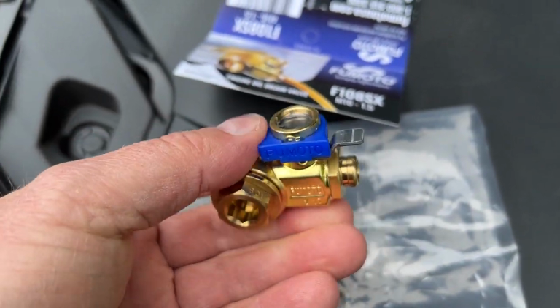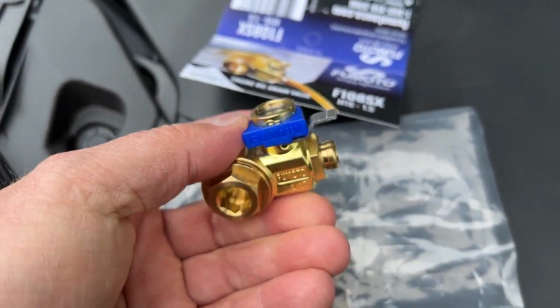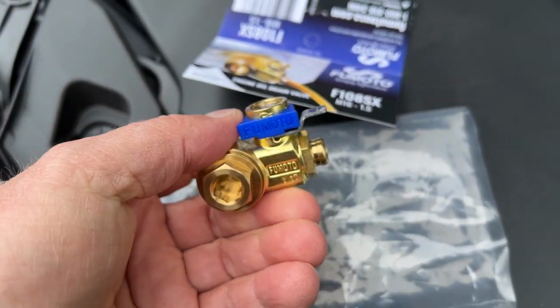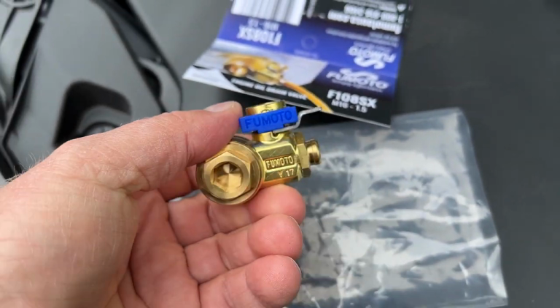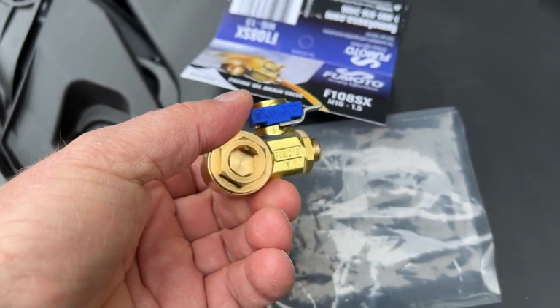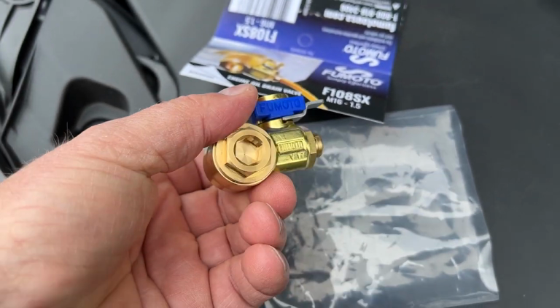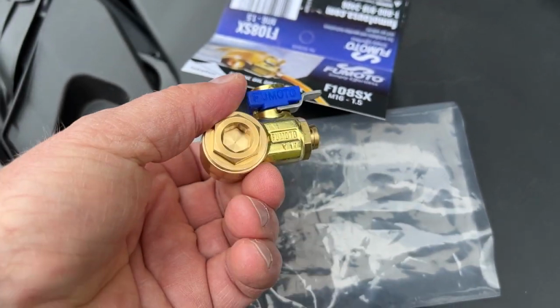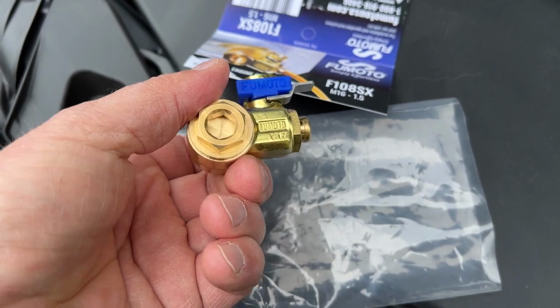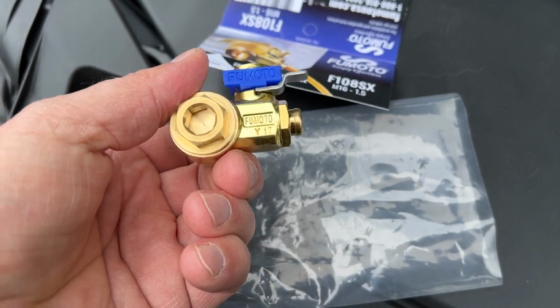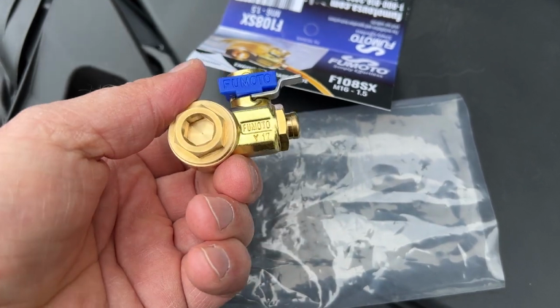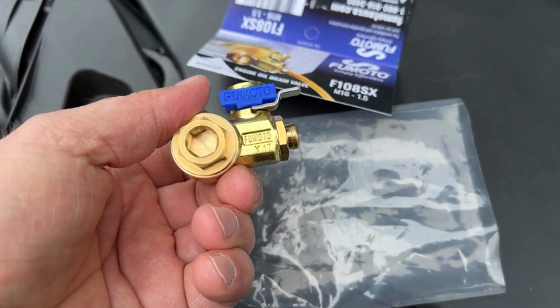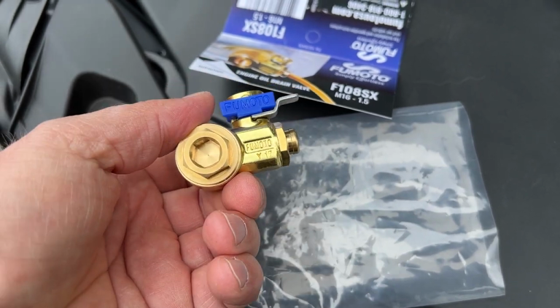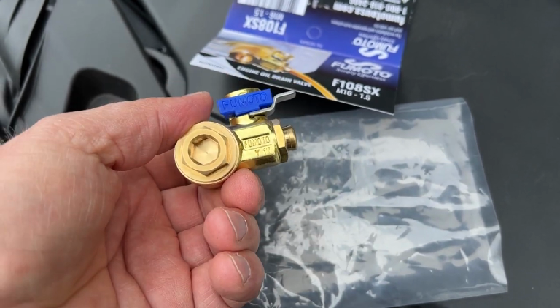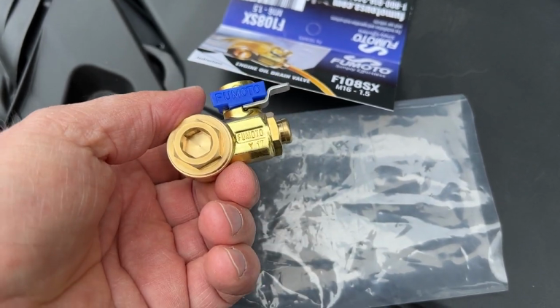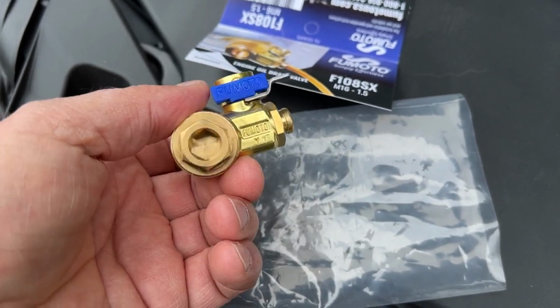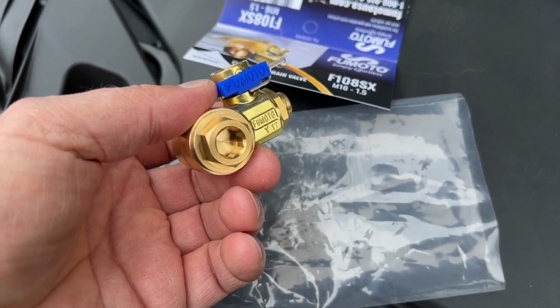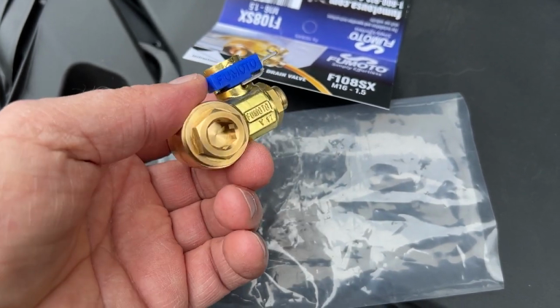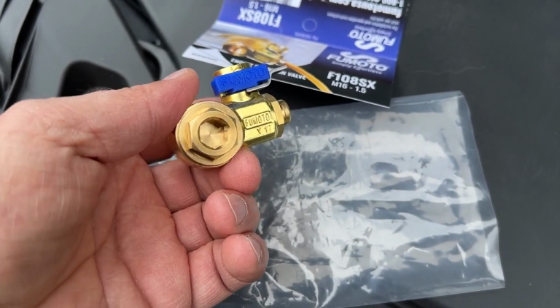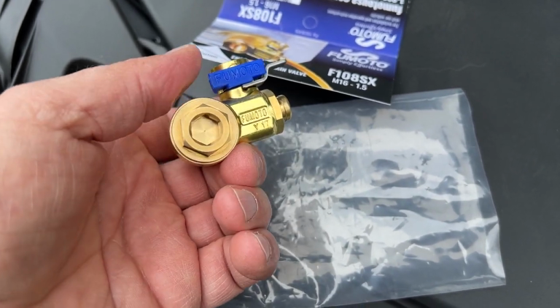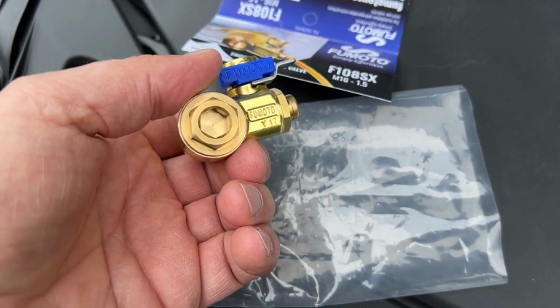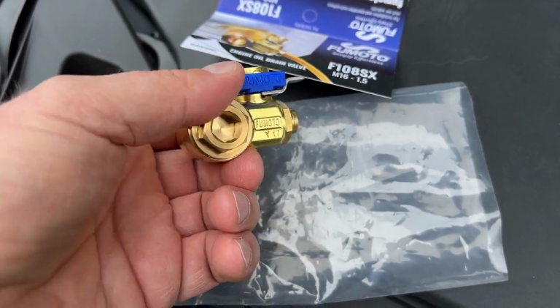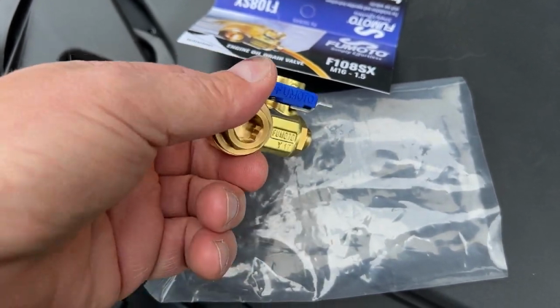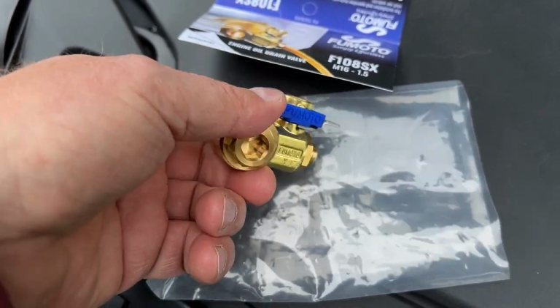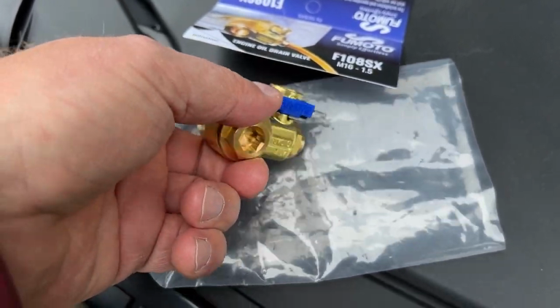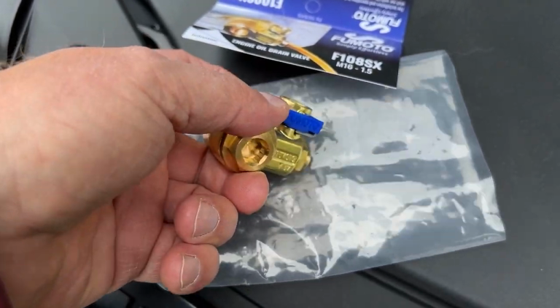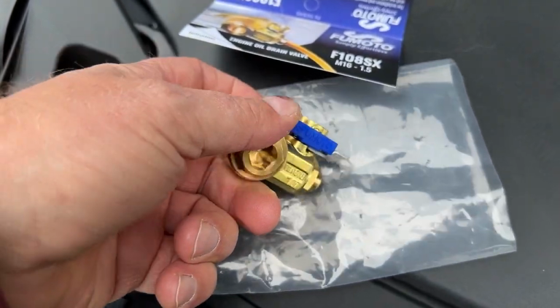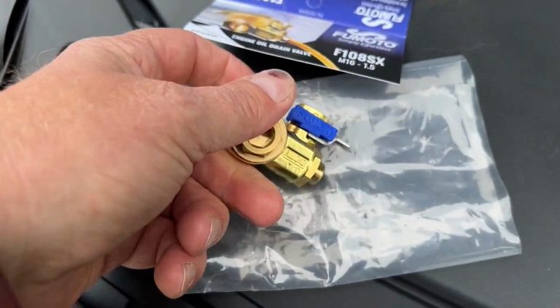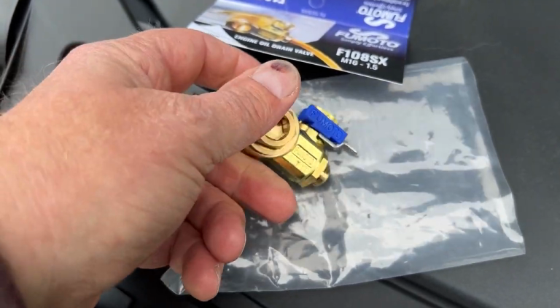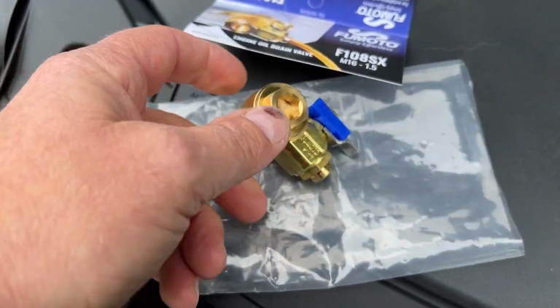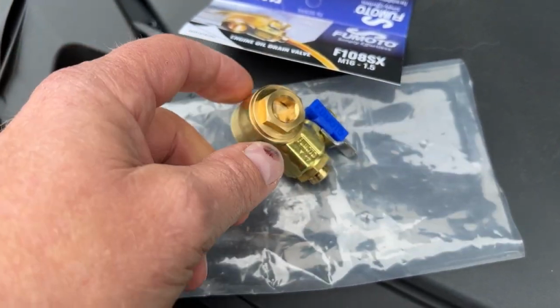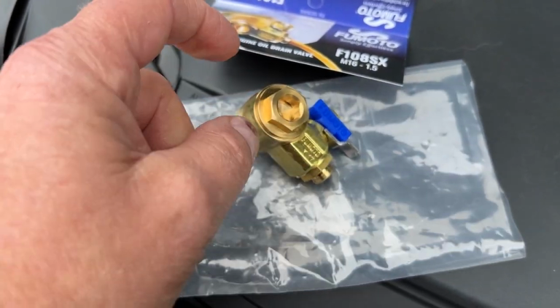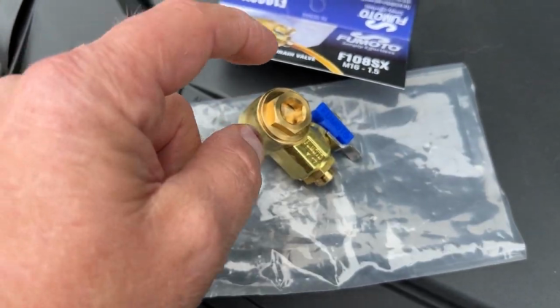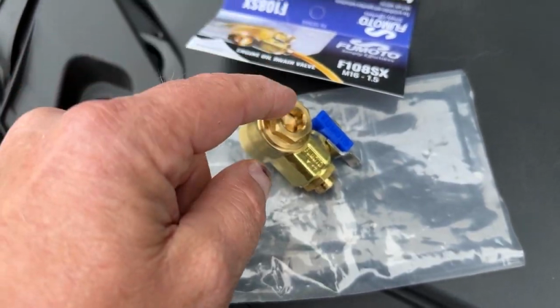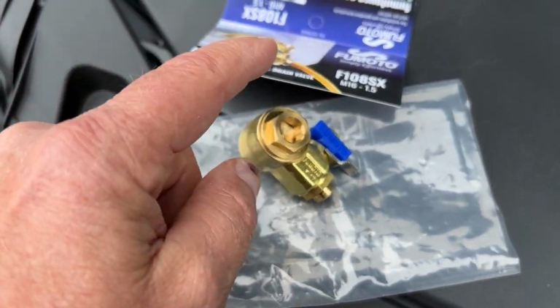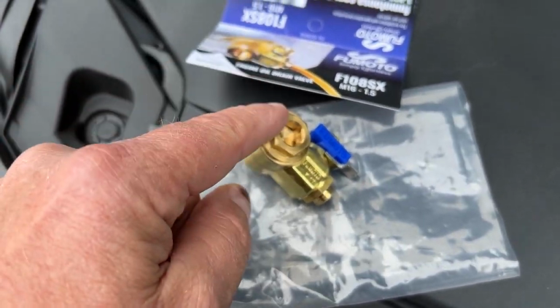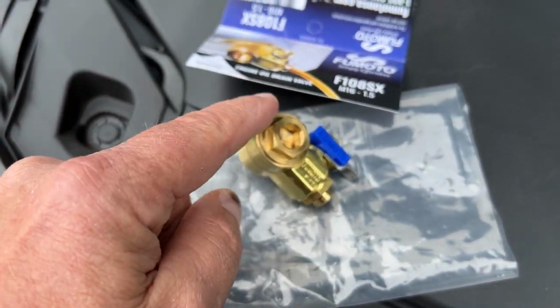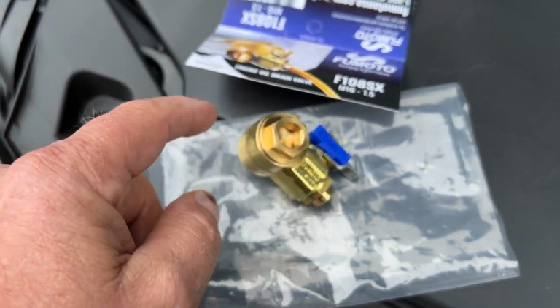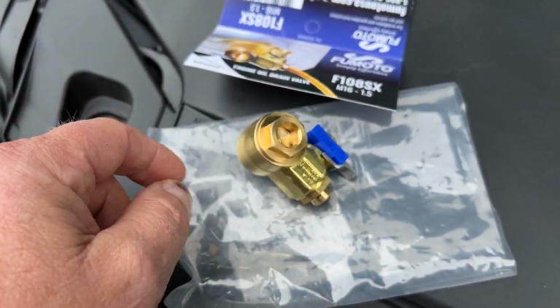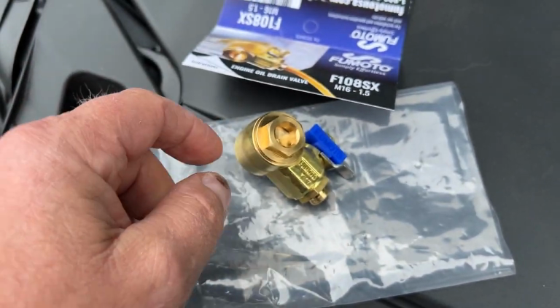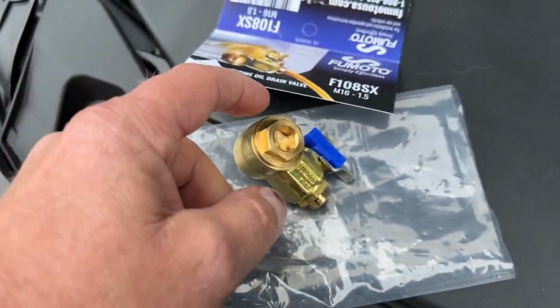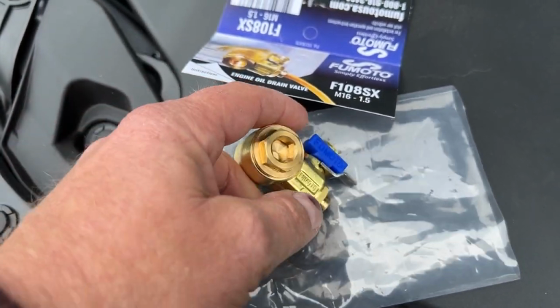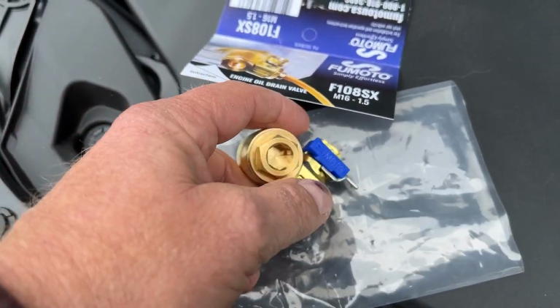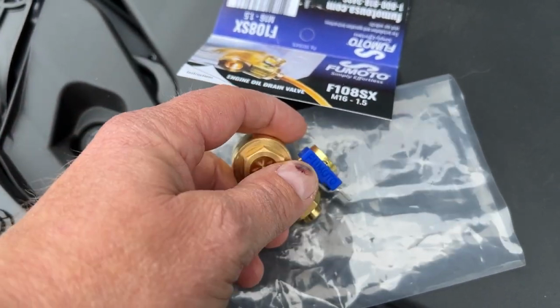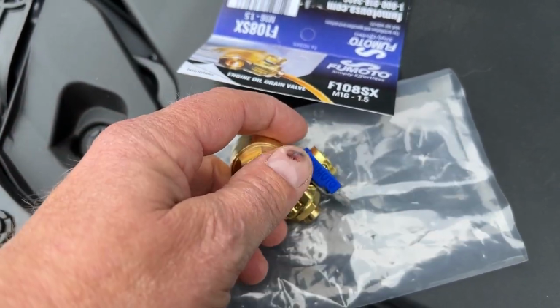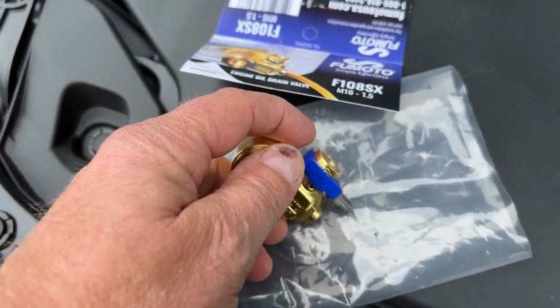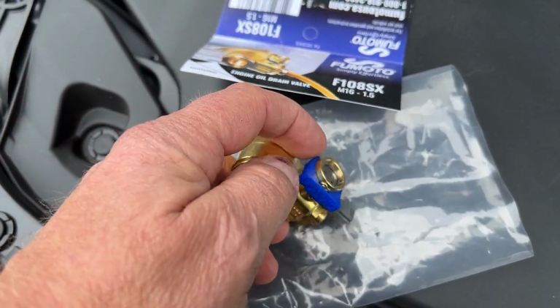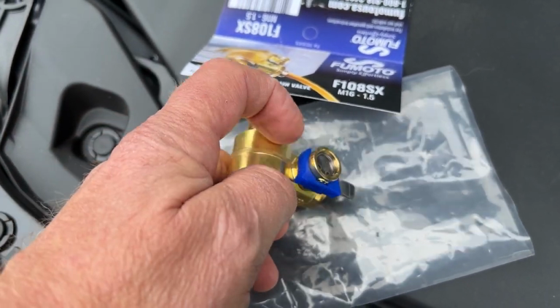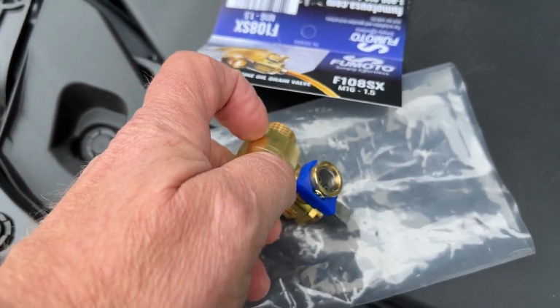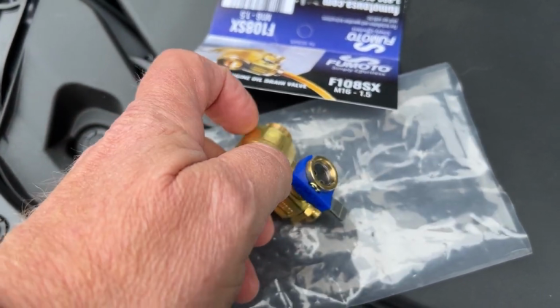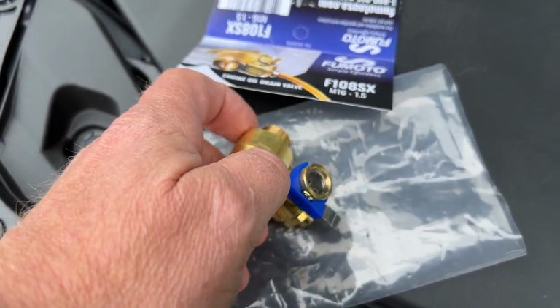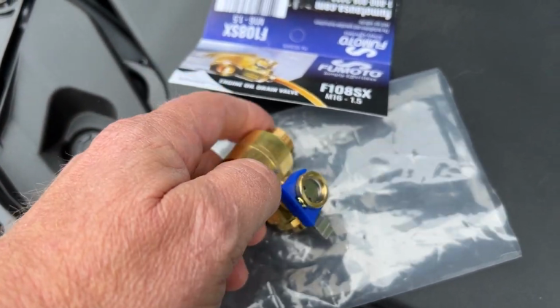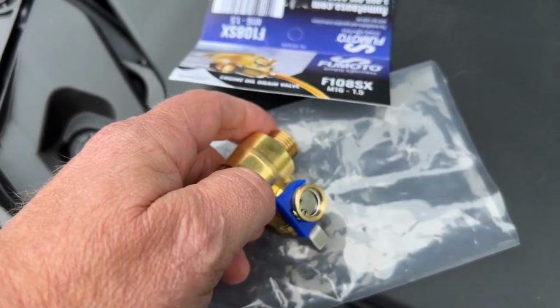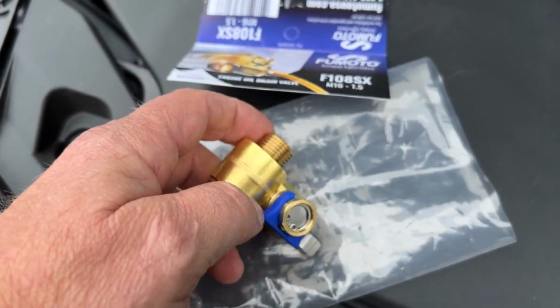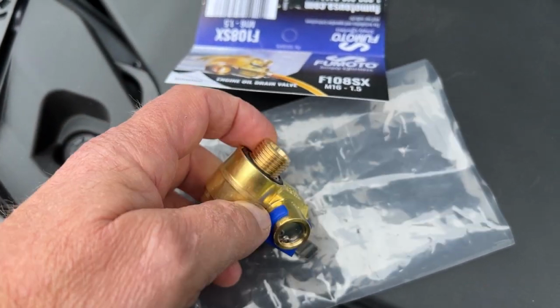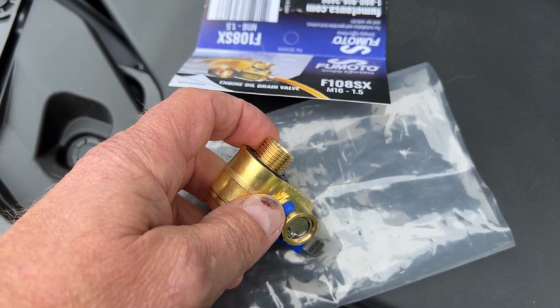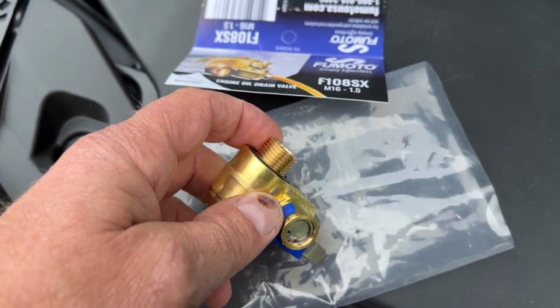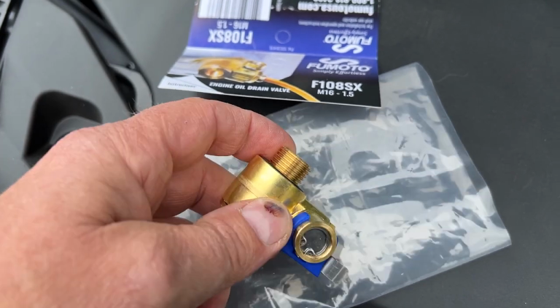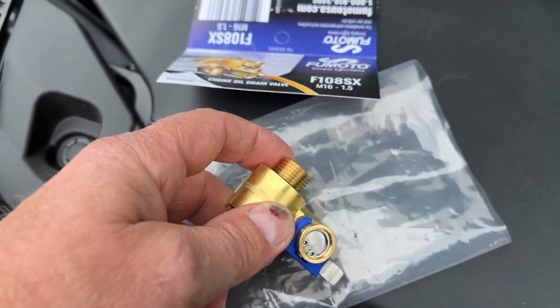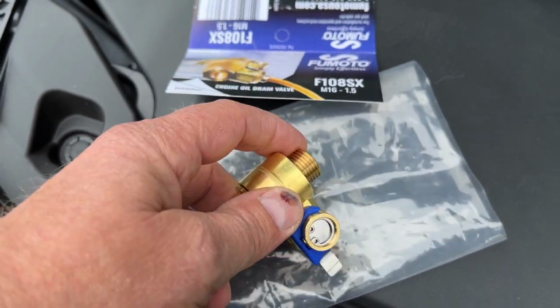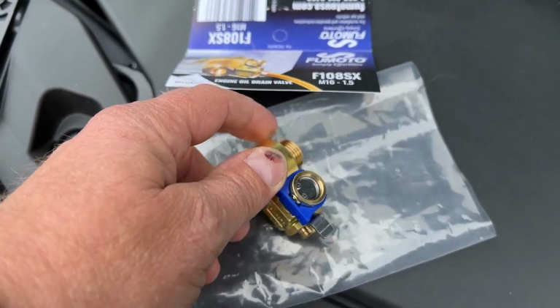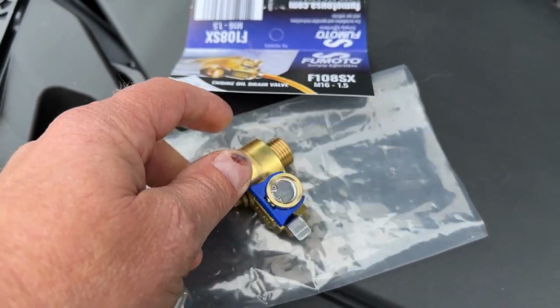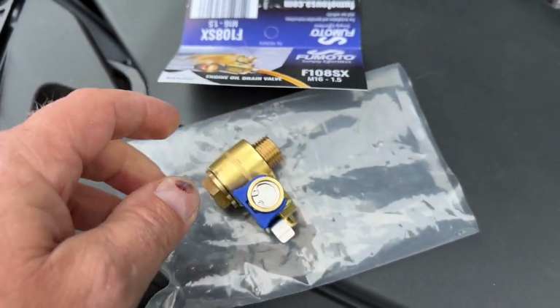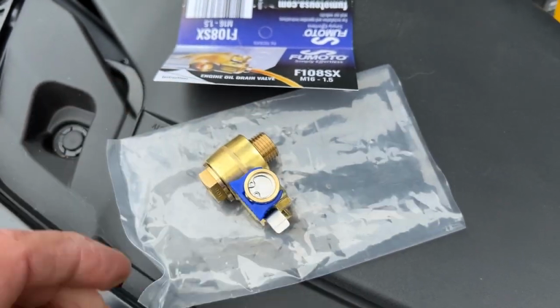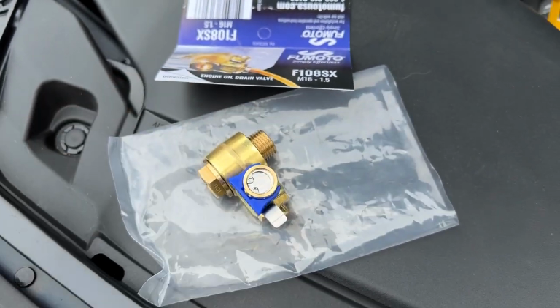Really heavy-duty construction — should last a lifetime for the car. Again, 18 foot-pounds. Looks like it's made out of brass, so I'll show you that when I get it installed.